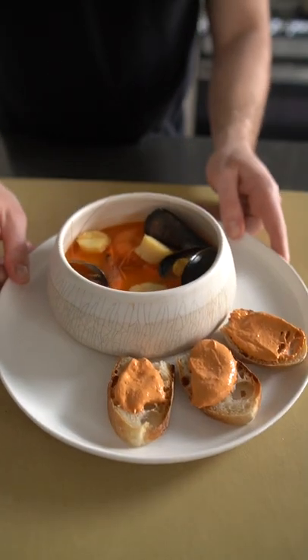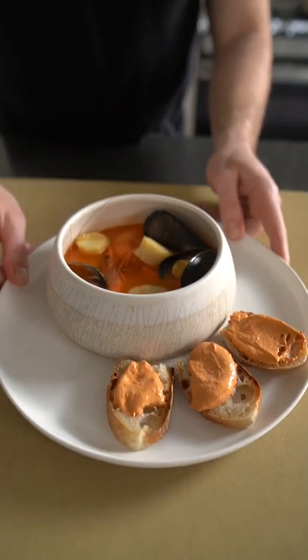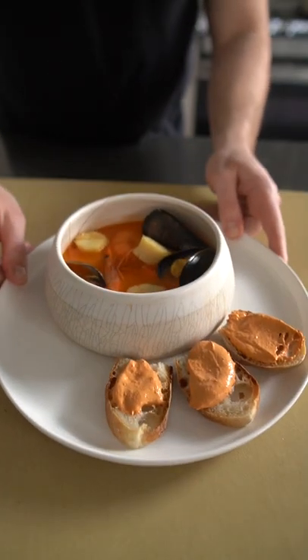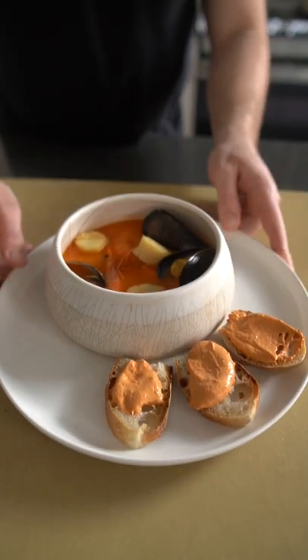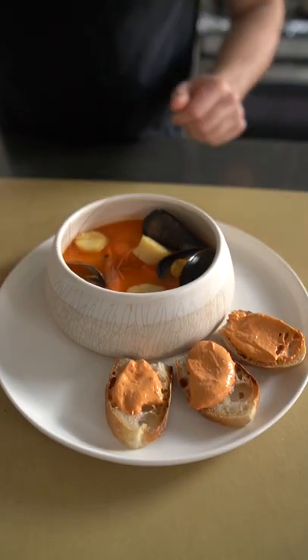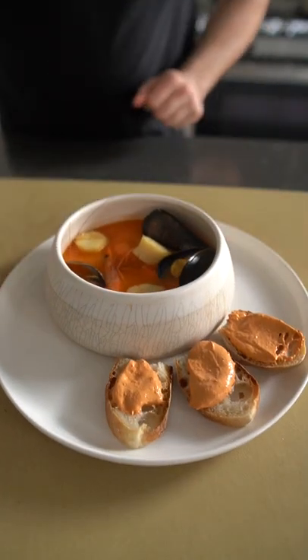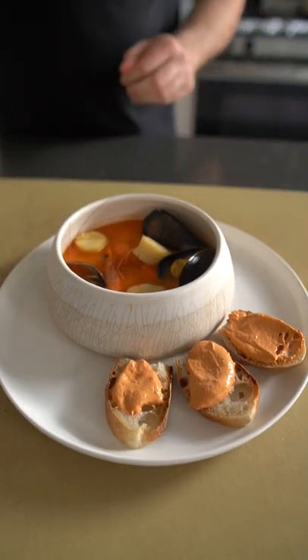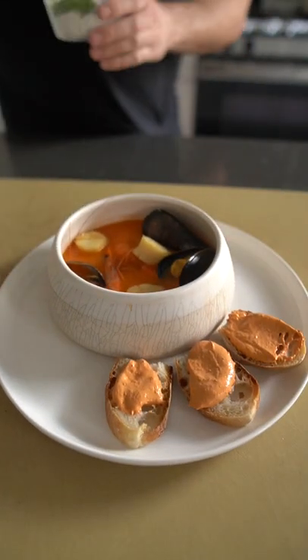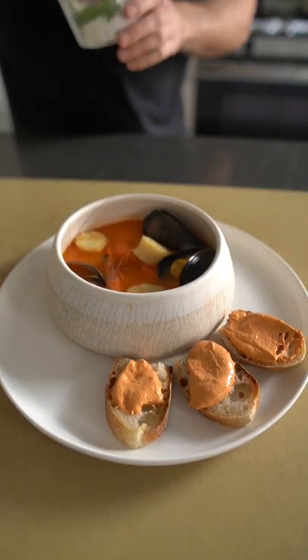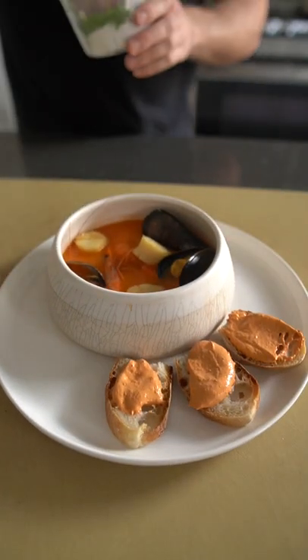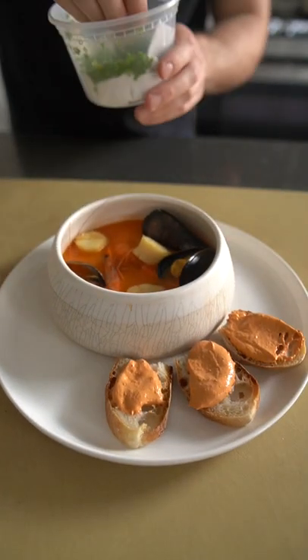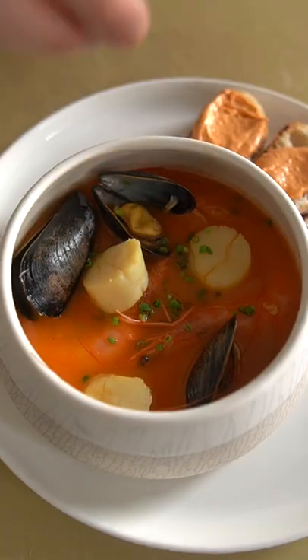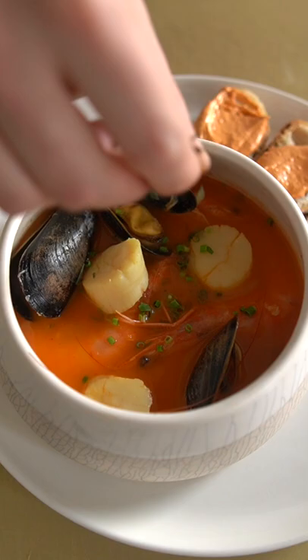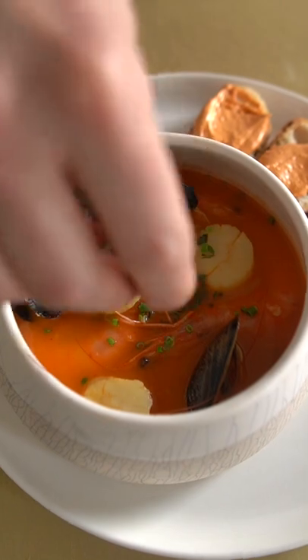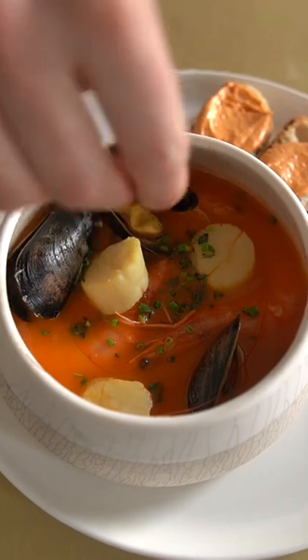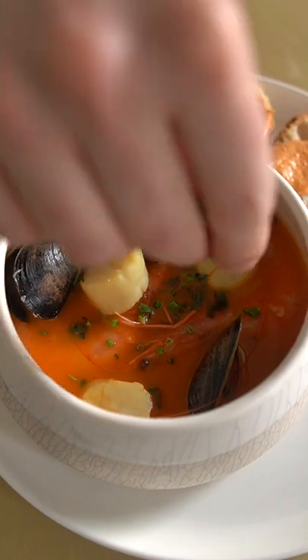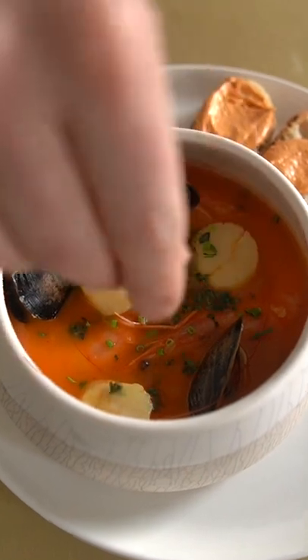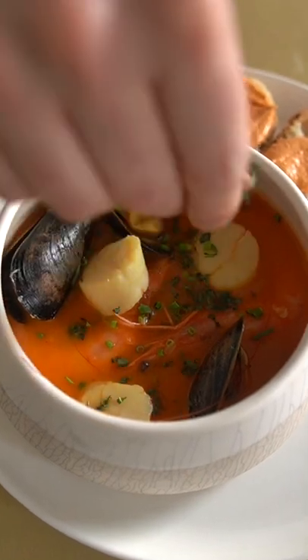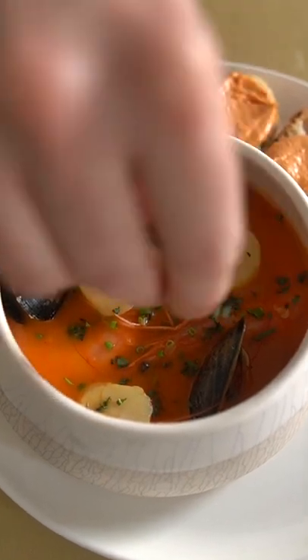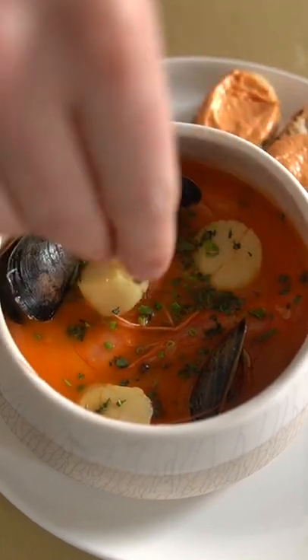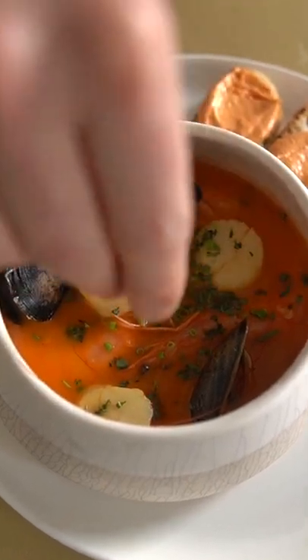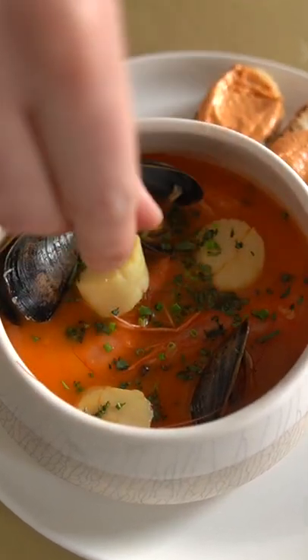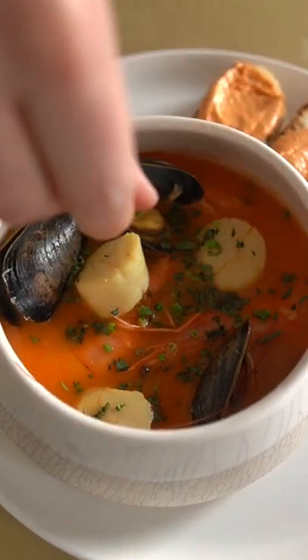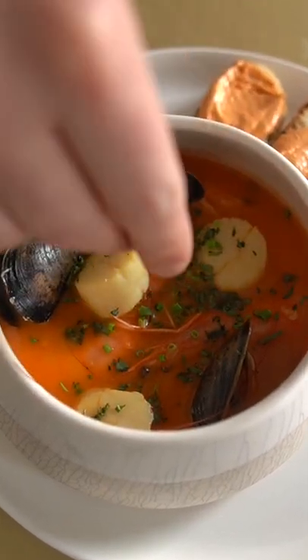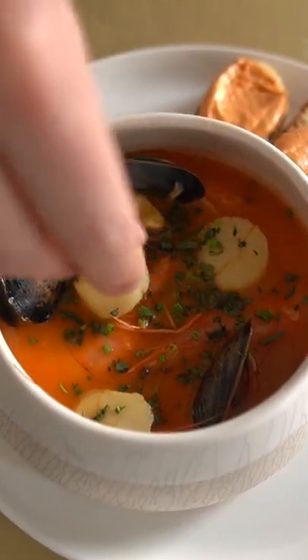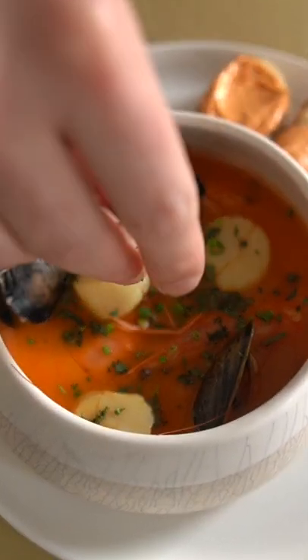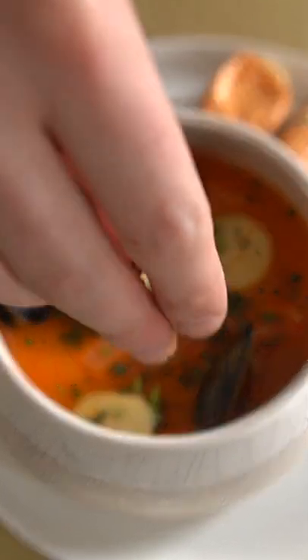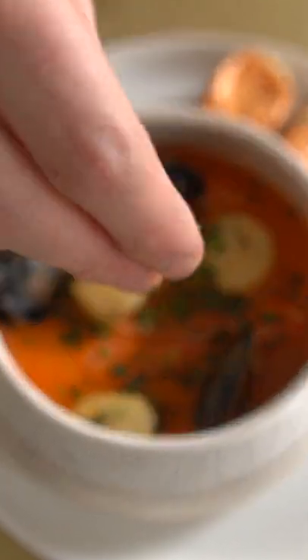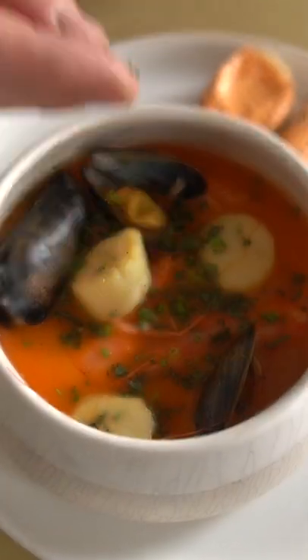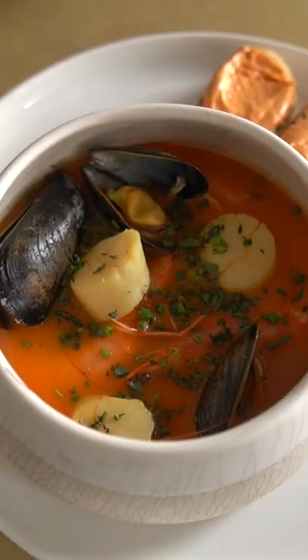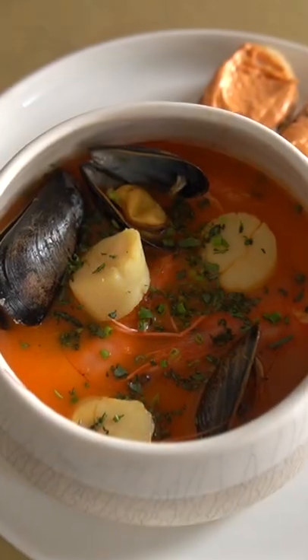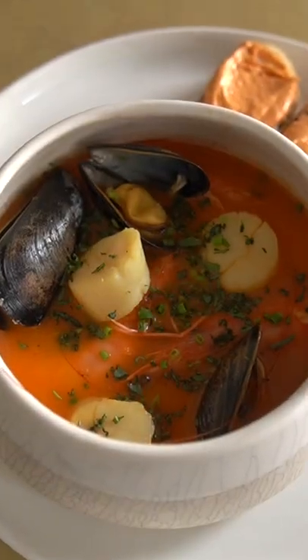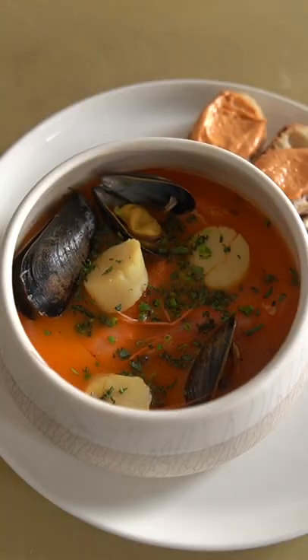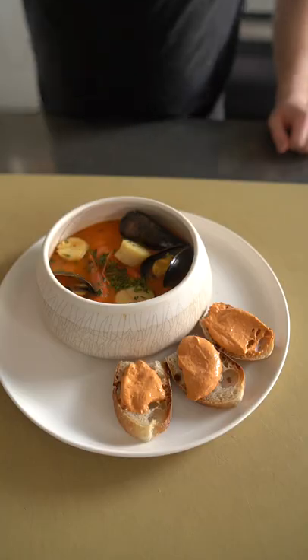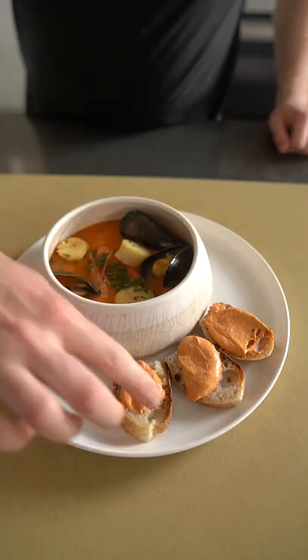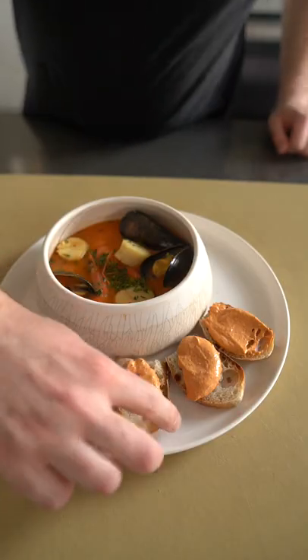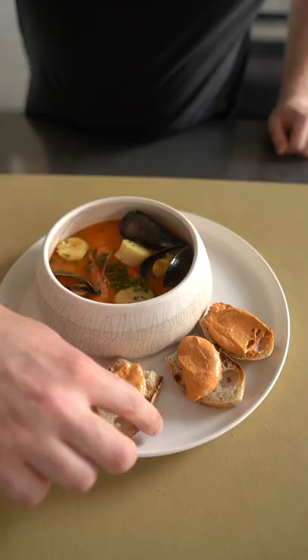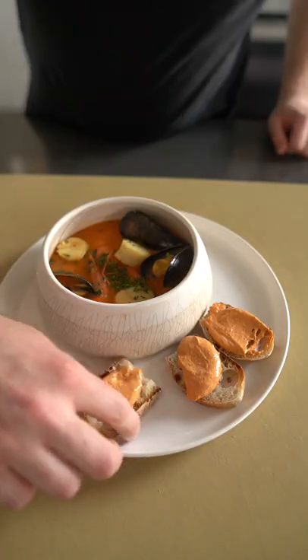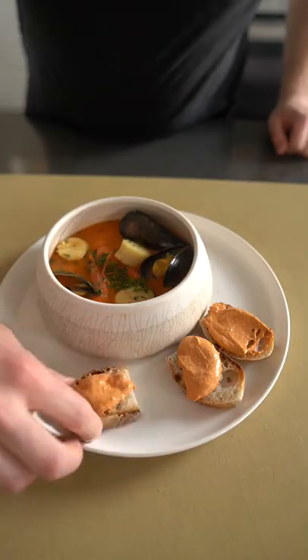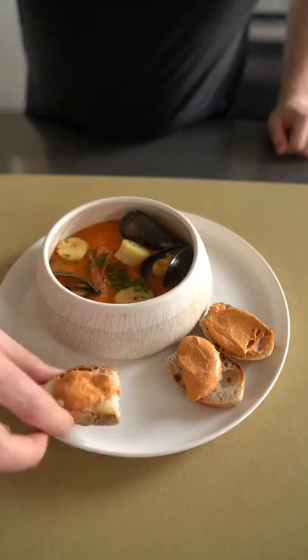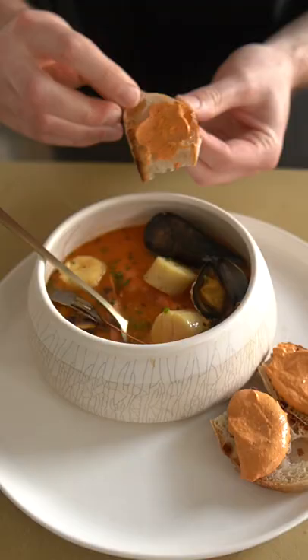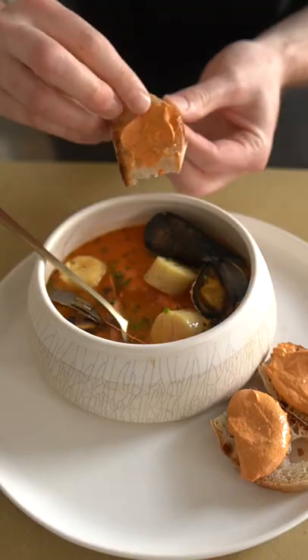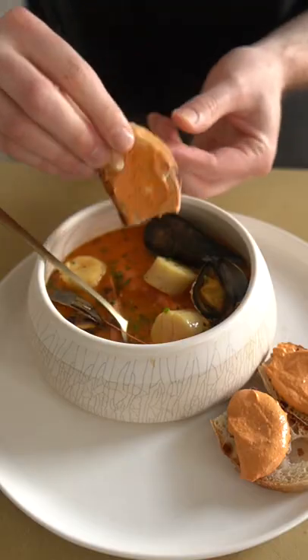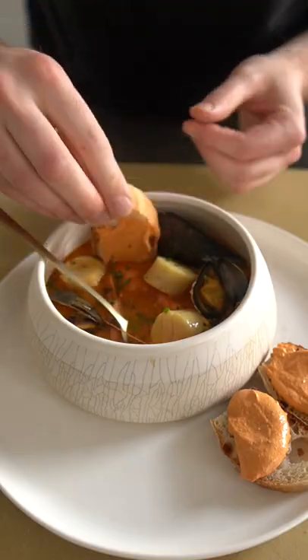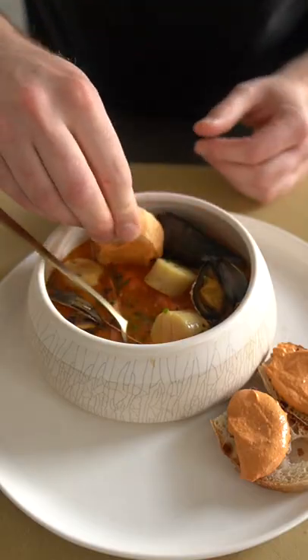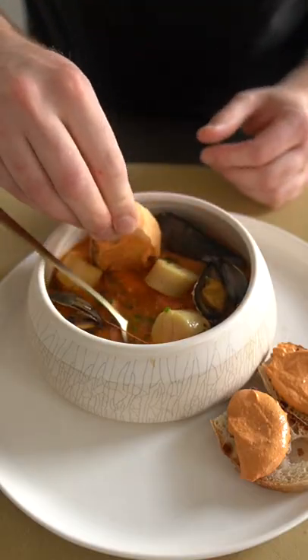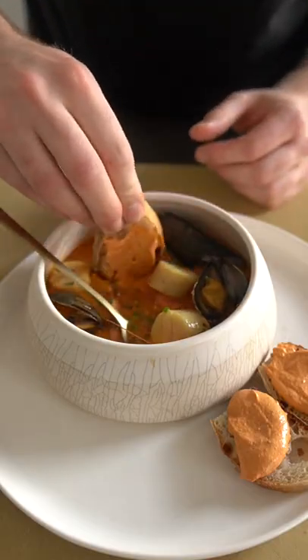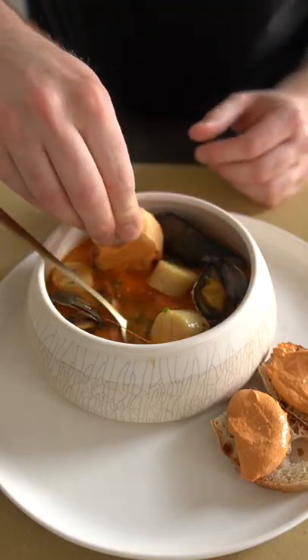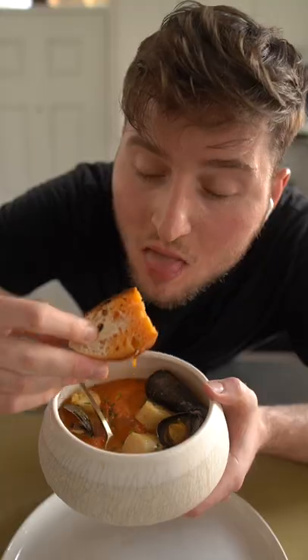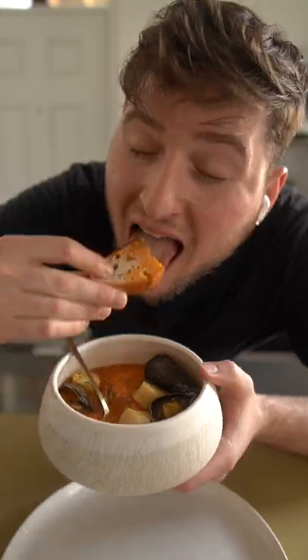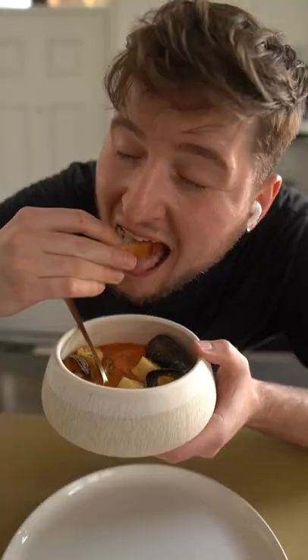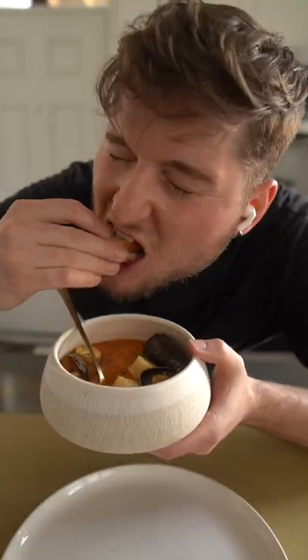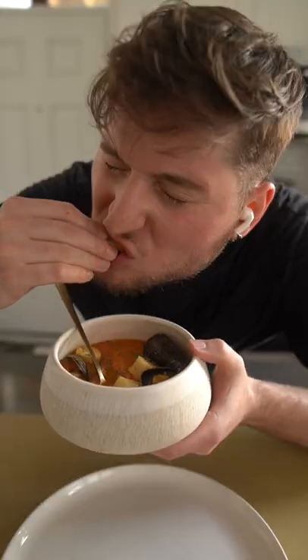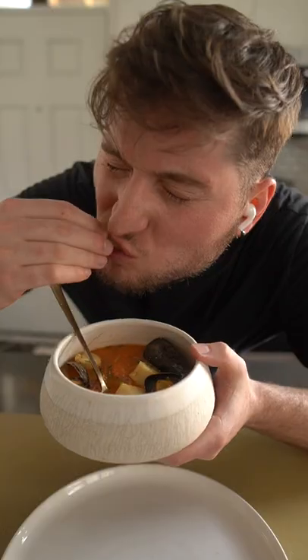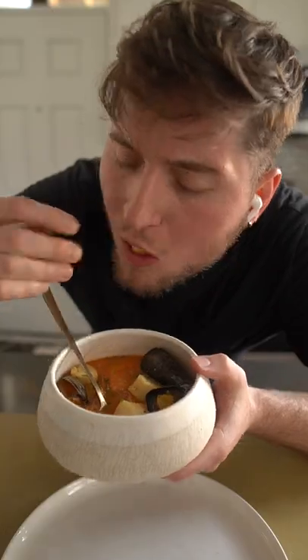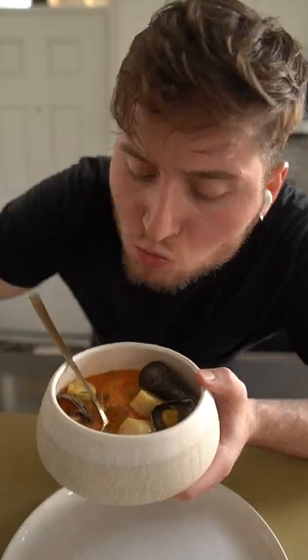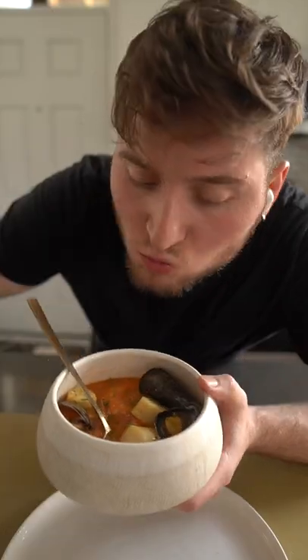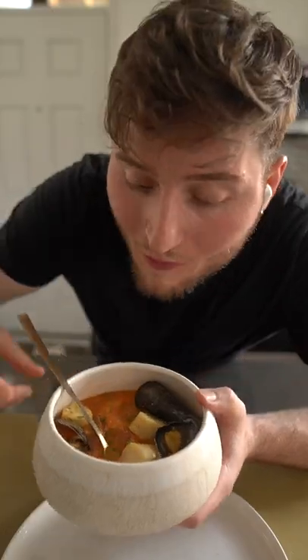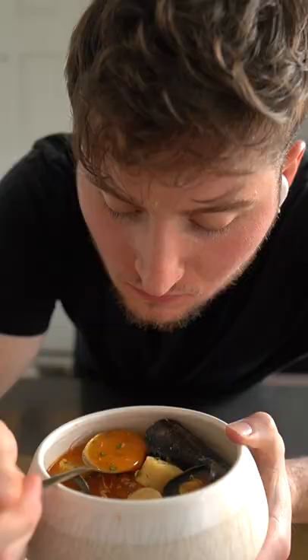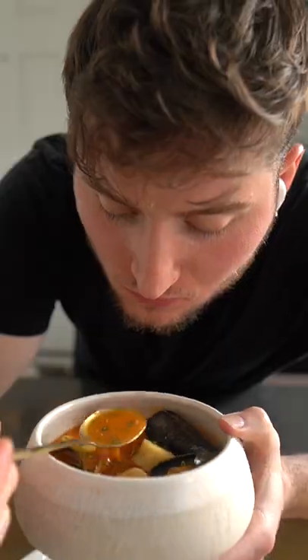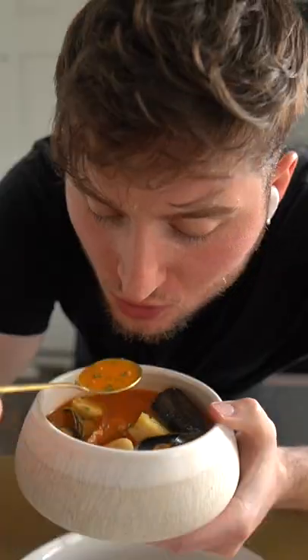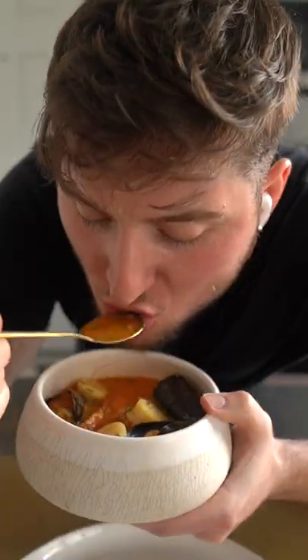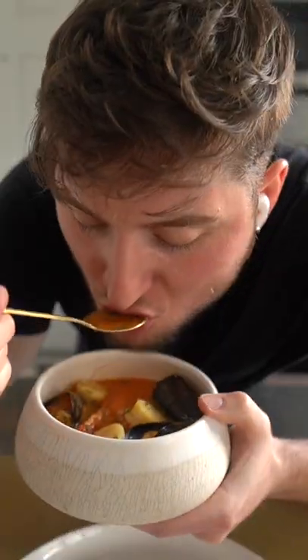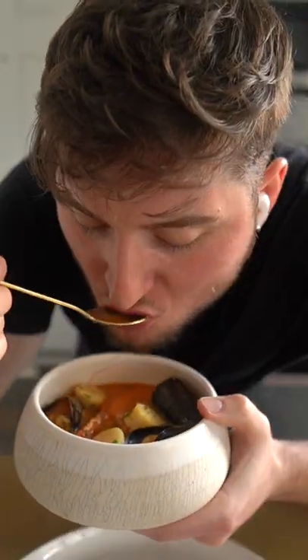And I highly command that you eat this with good crunchy bread and rouille, which is basically just a saffron red pepper mayo.